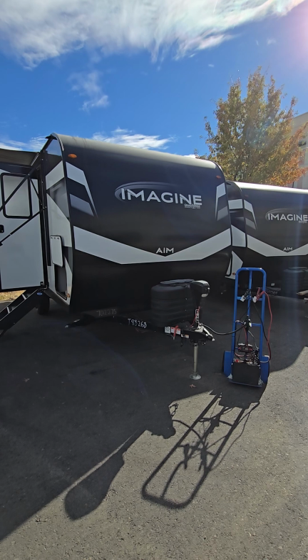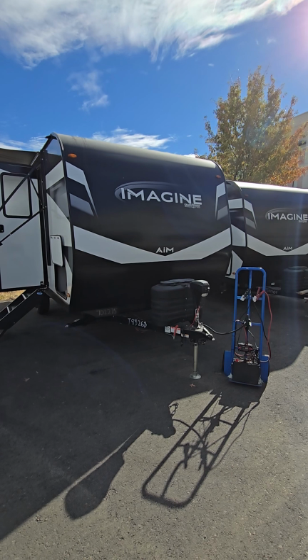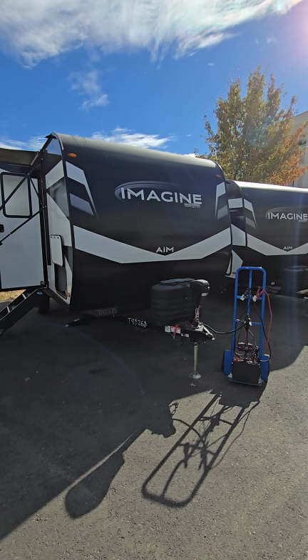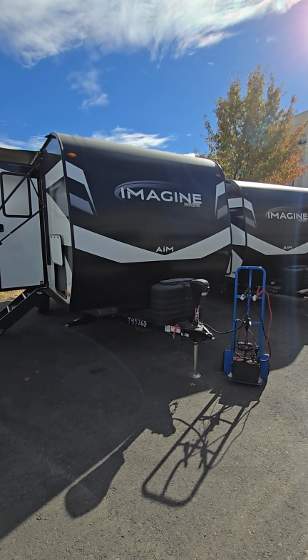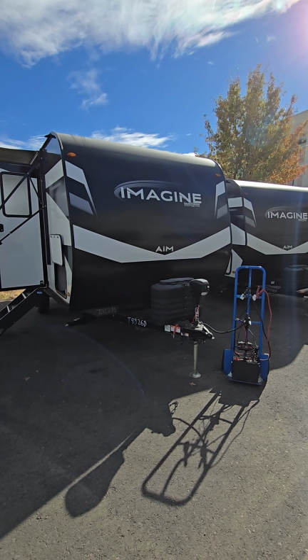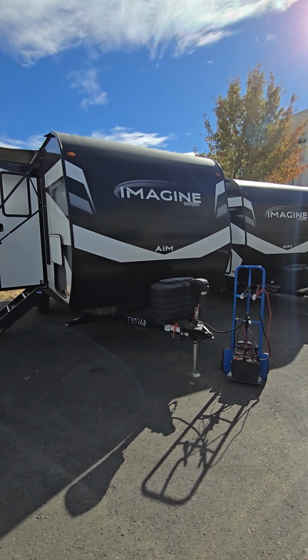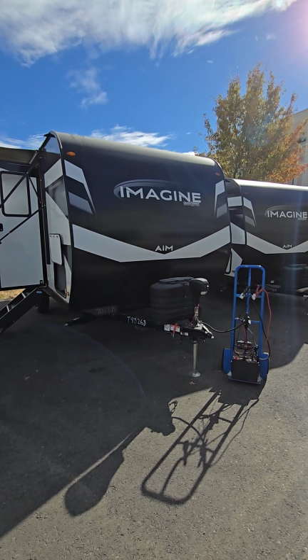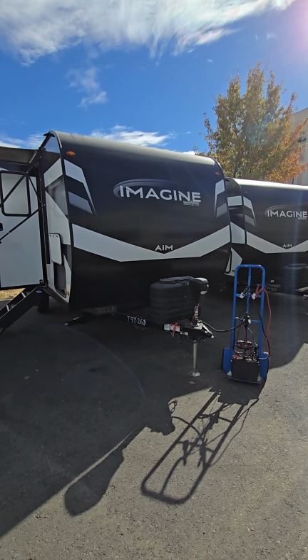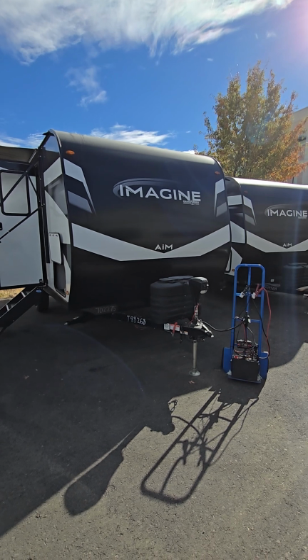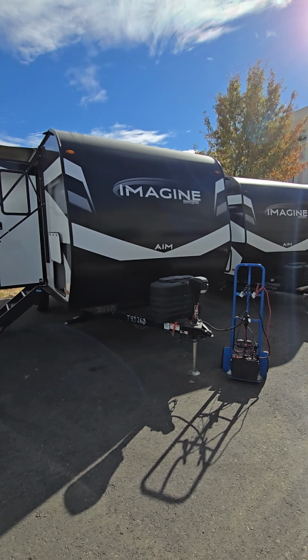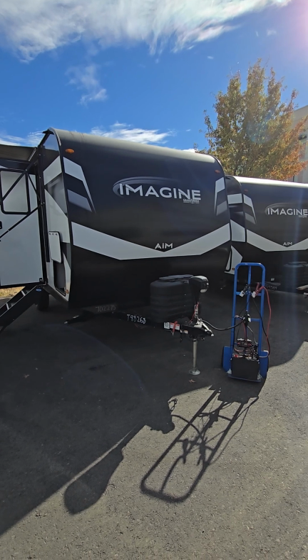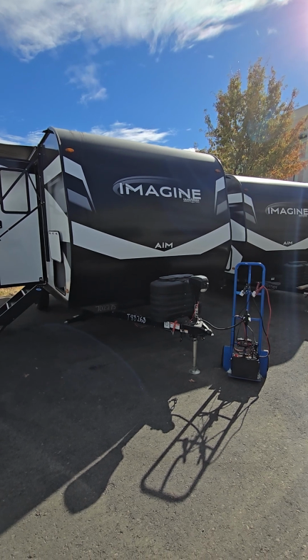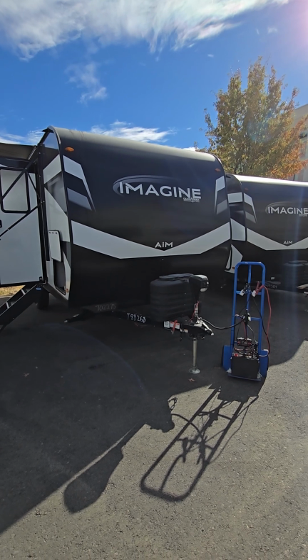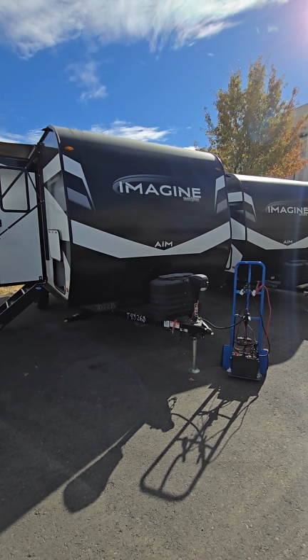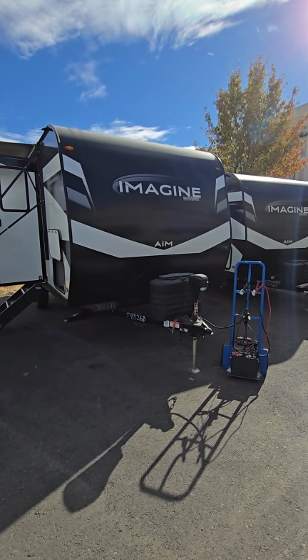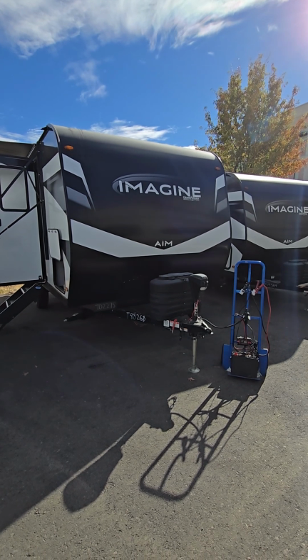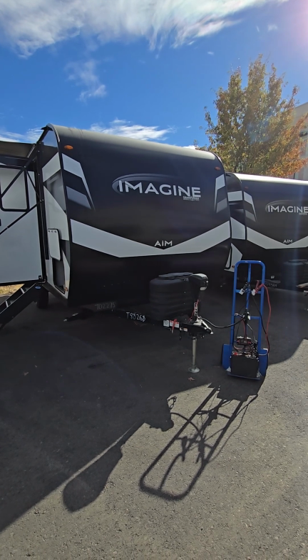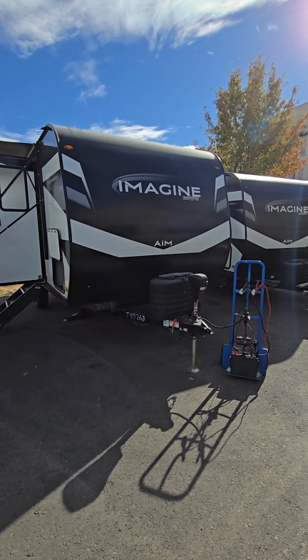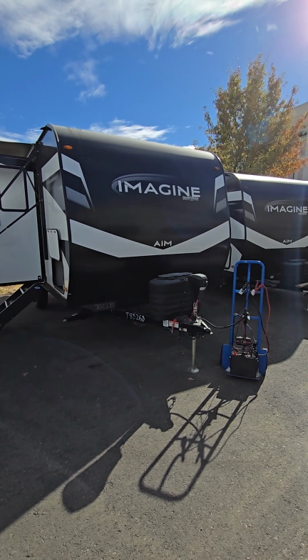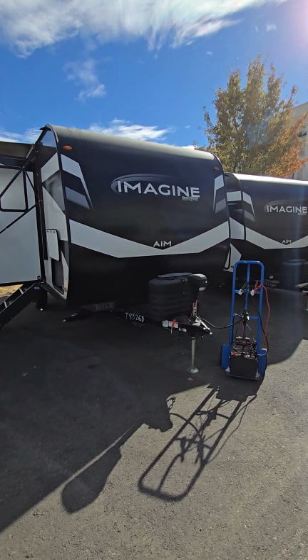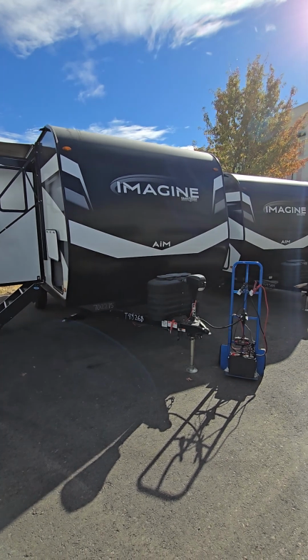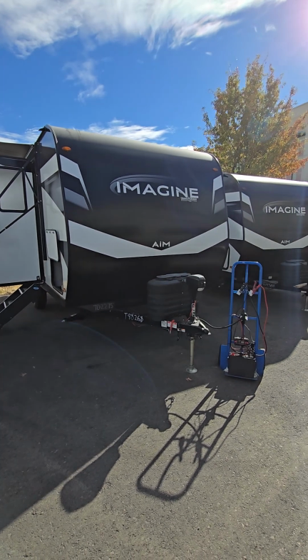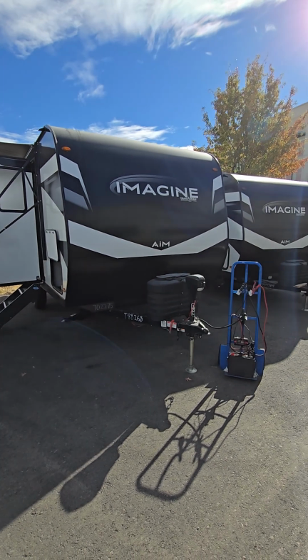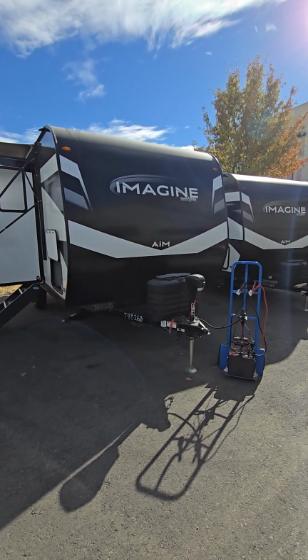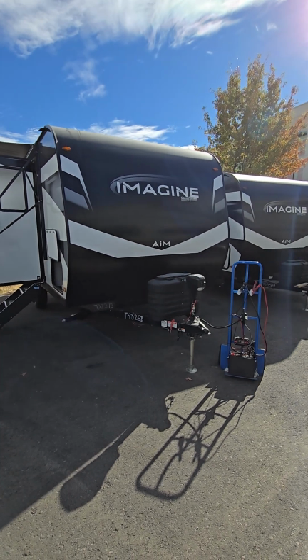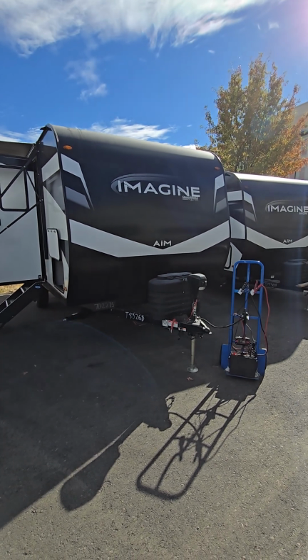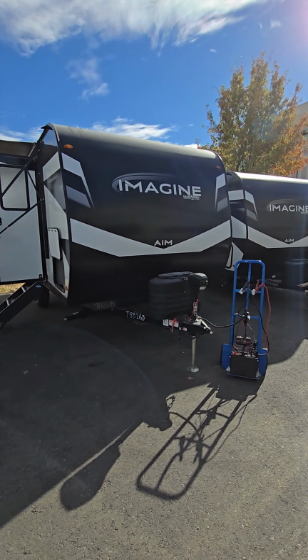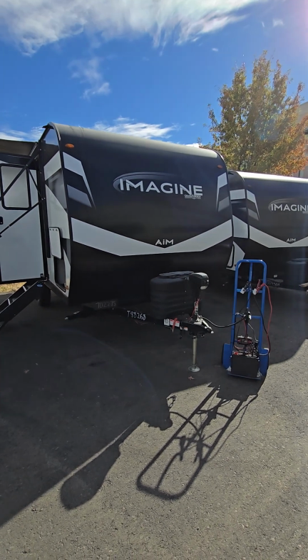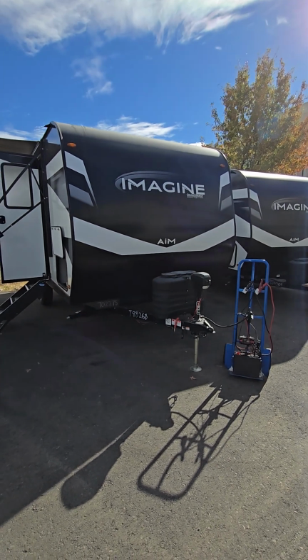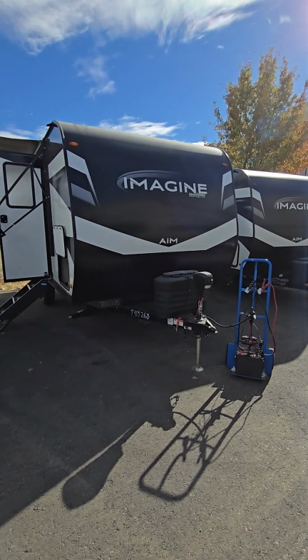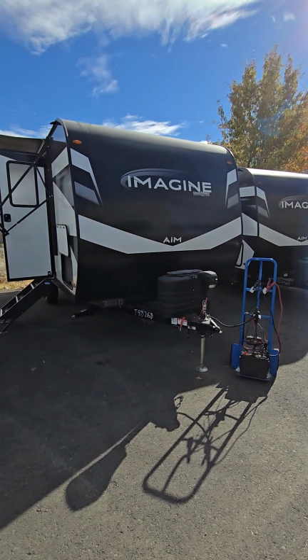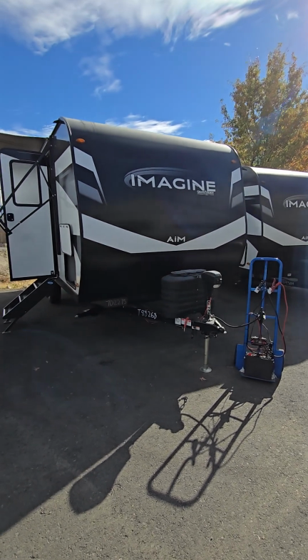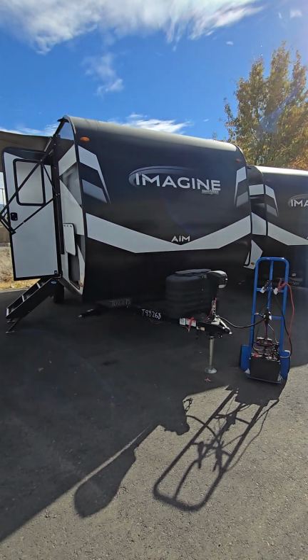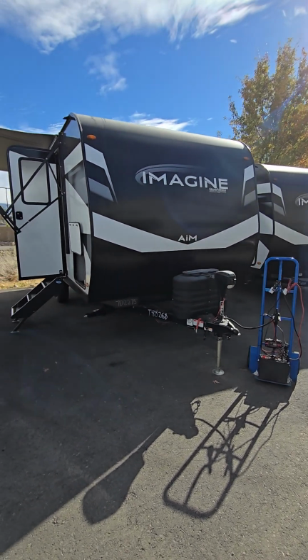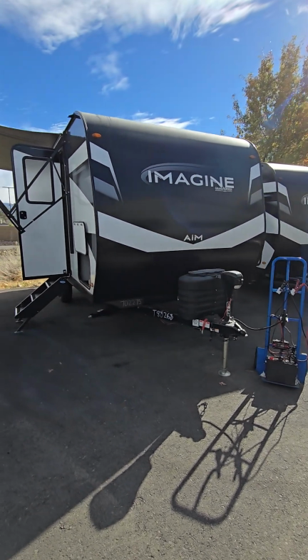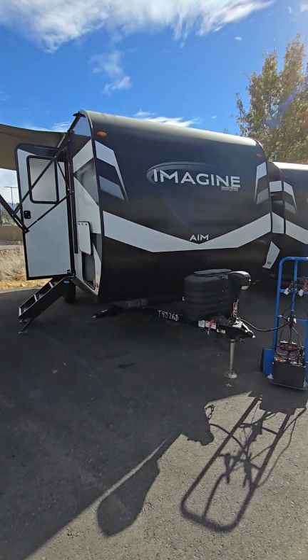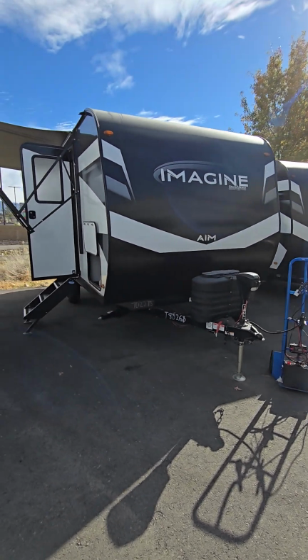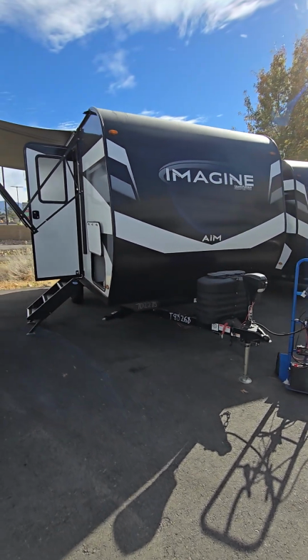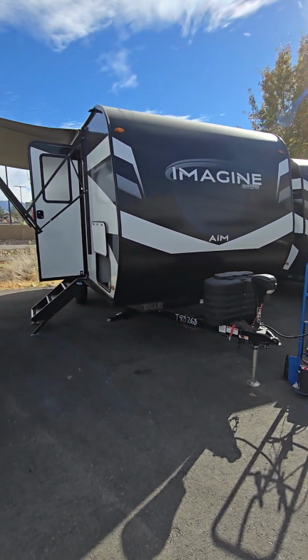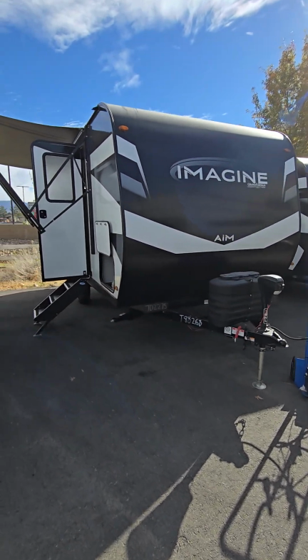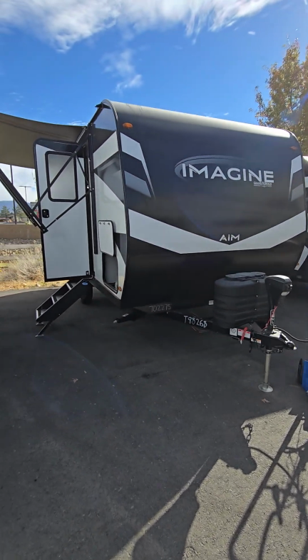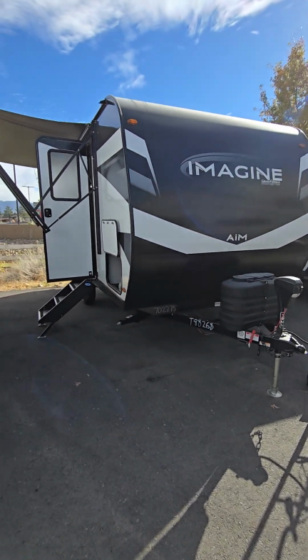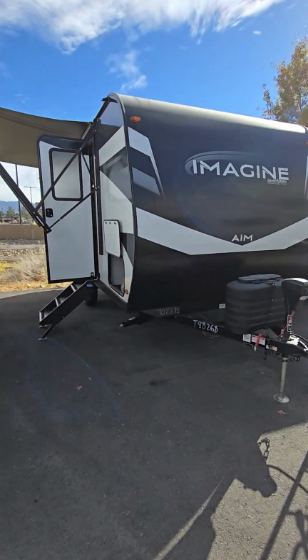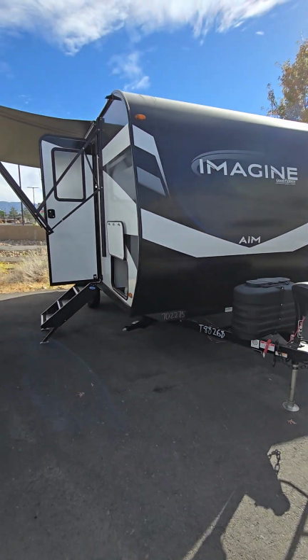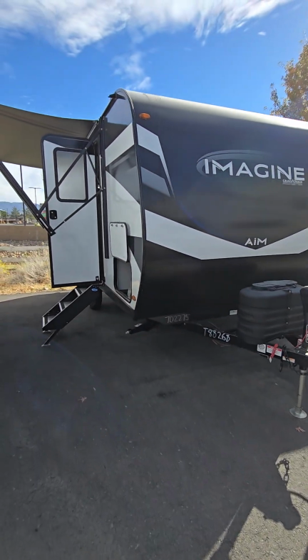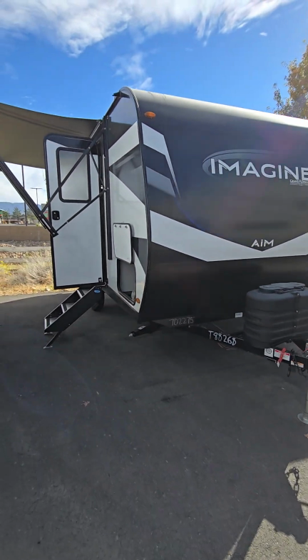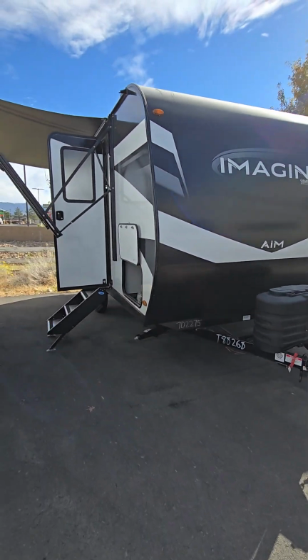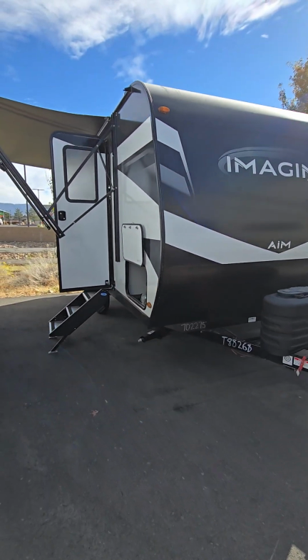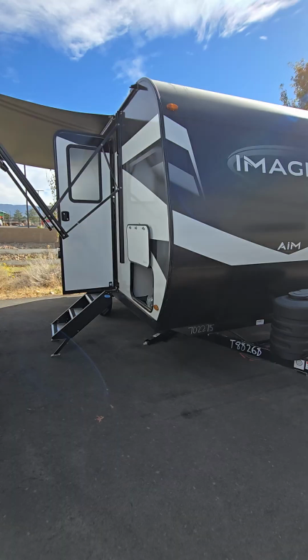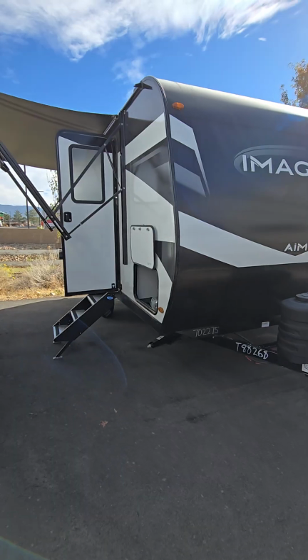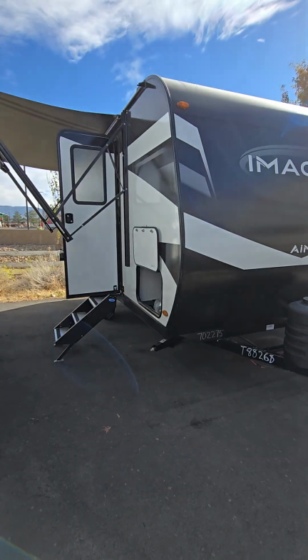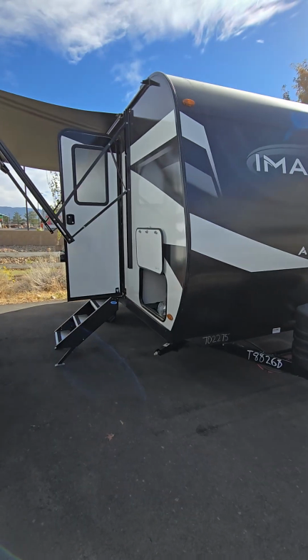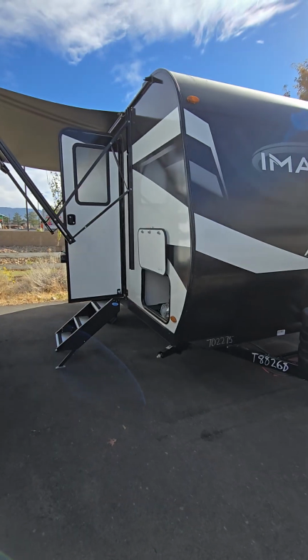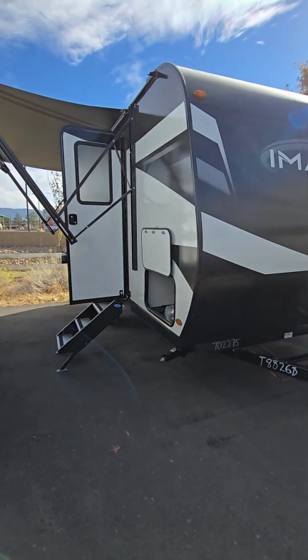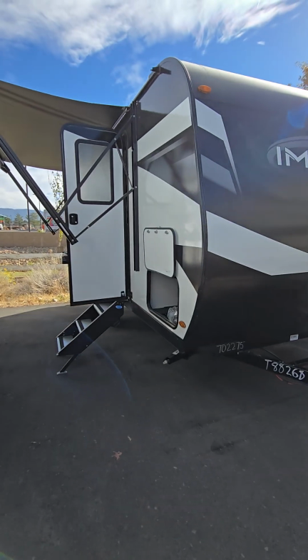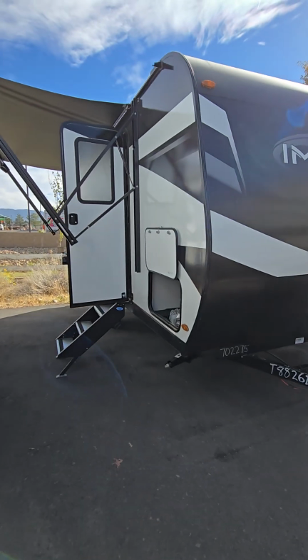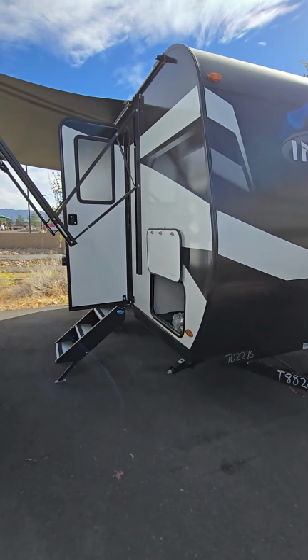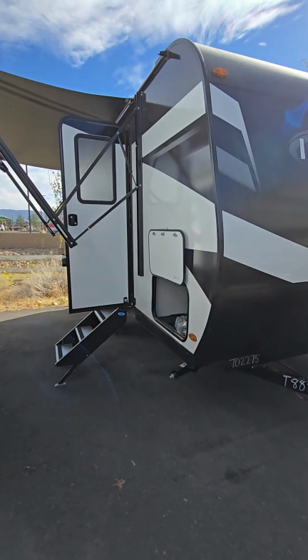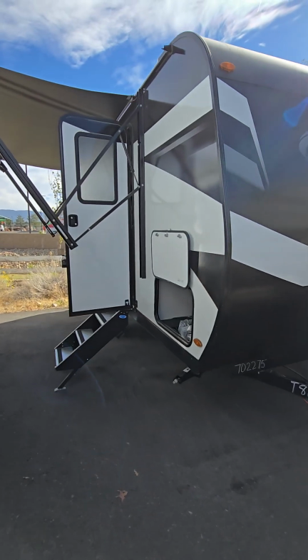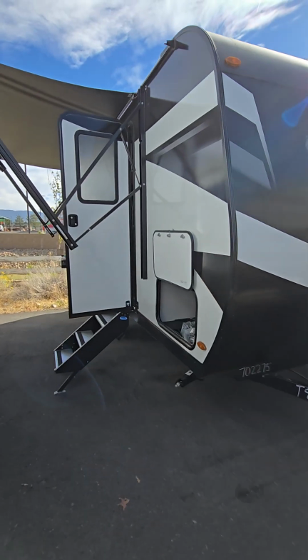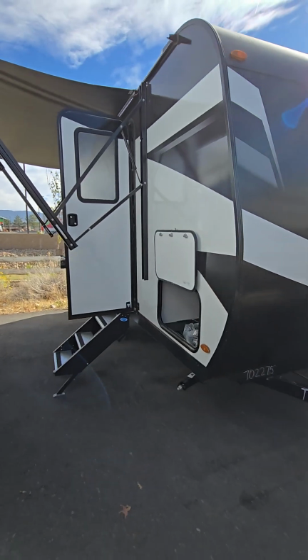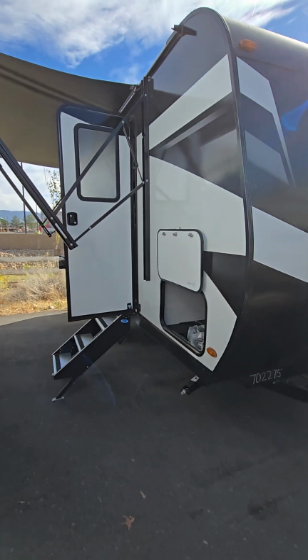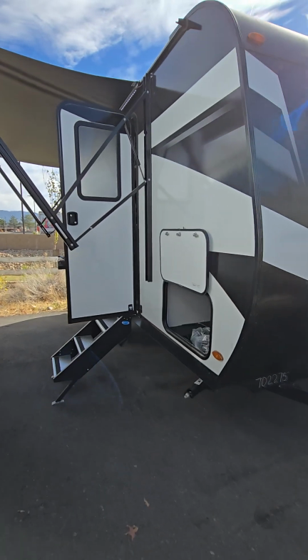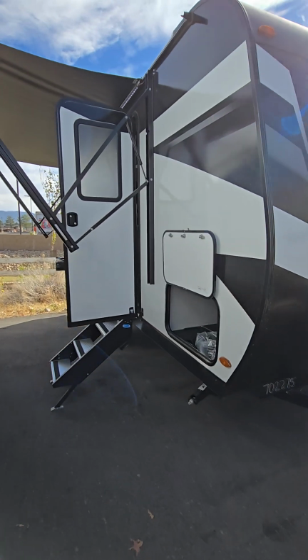Chris Farrinder down here at Blue Compass in Reno, Nevada. This is the 2024 Imagine 16ML.